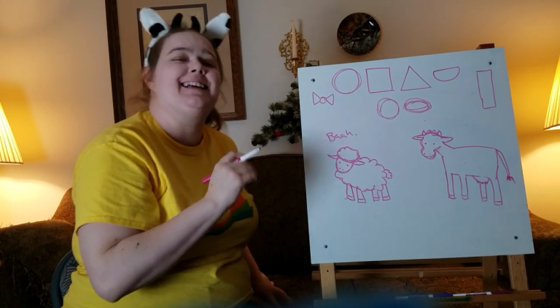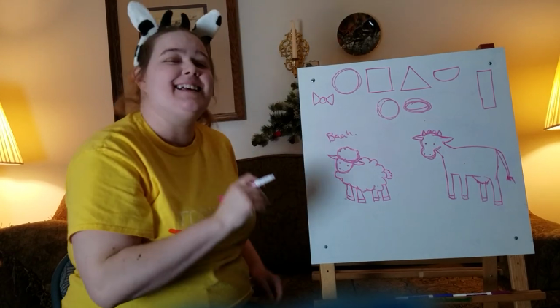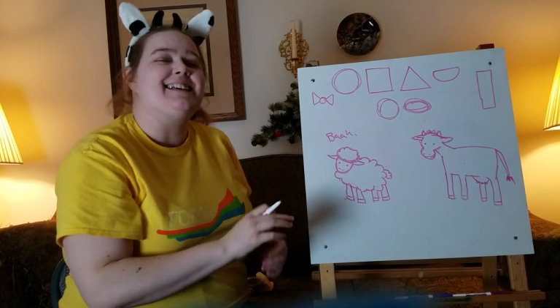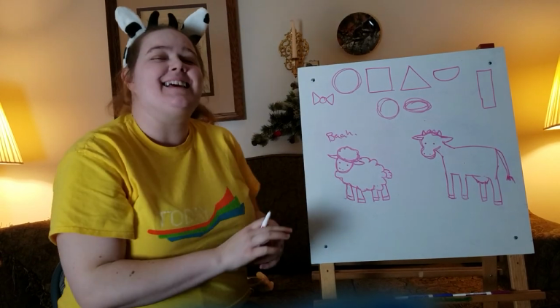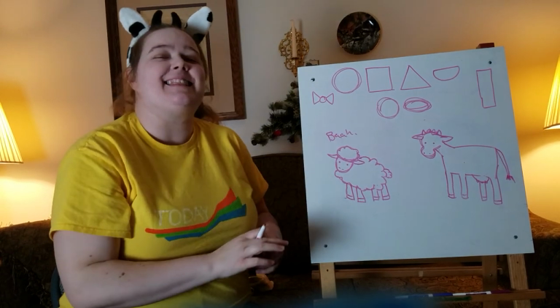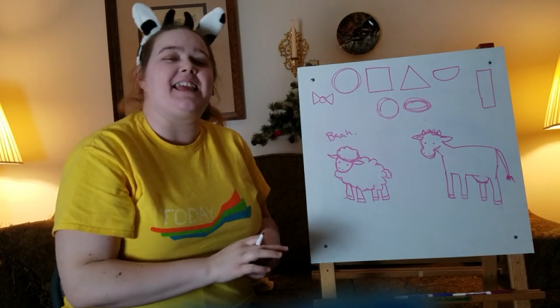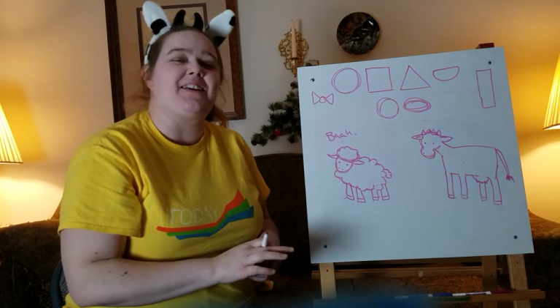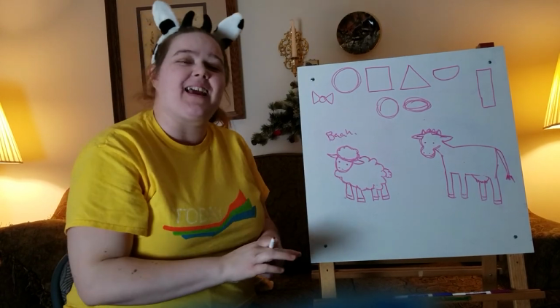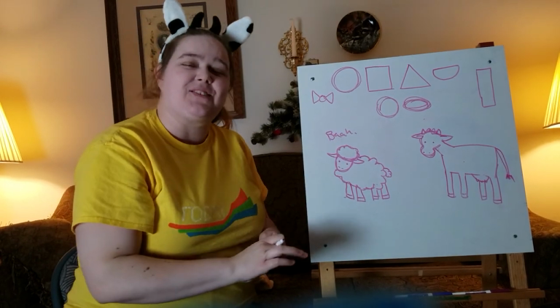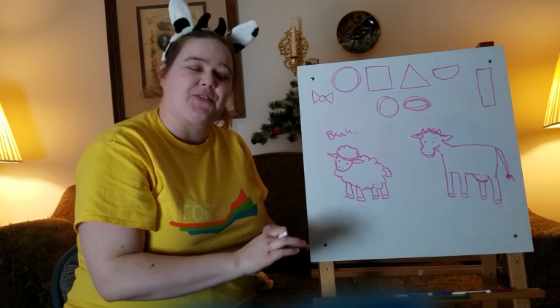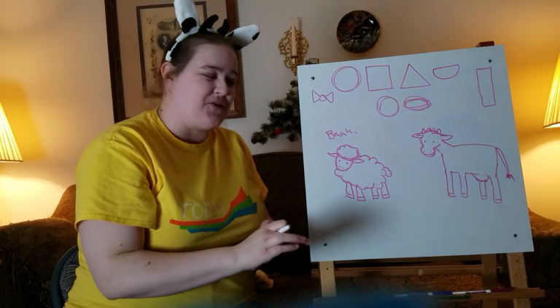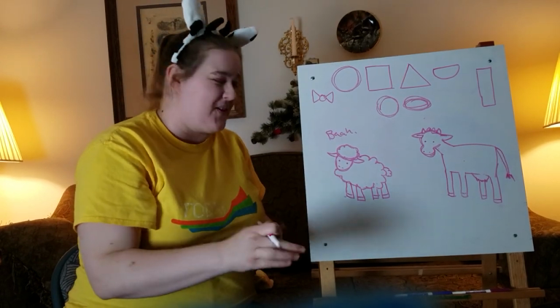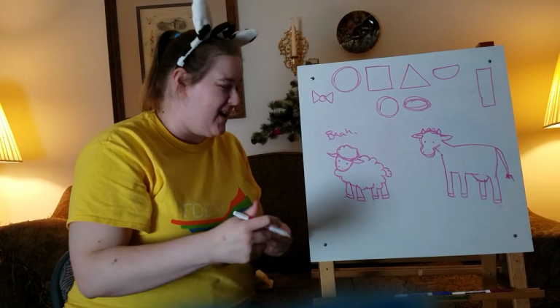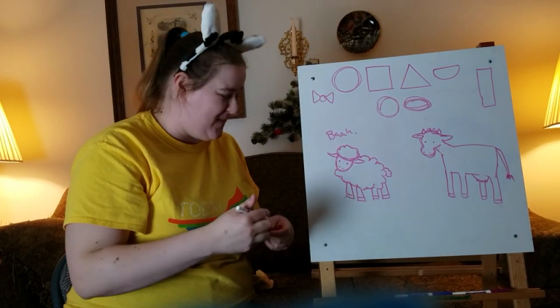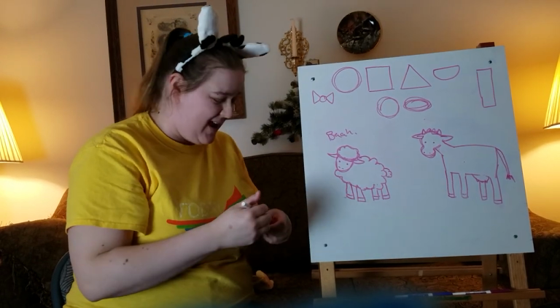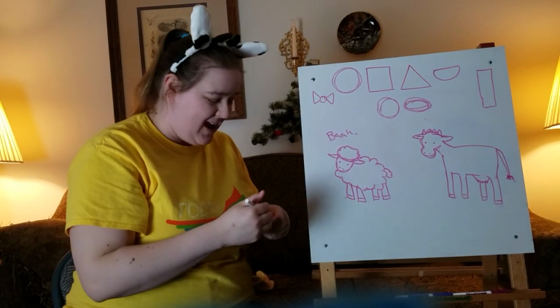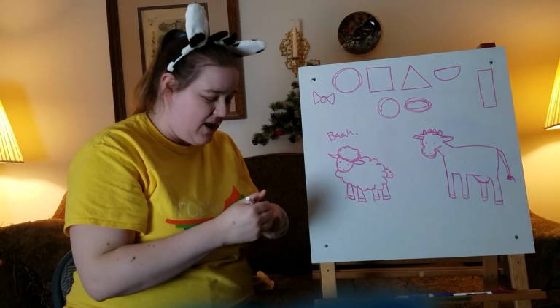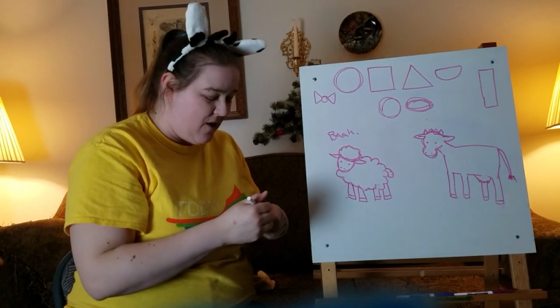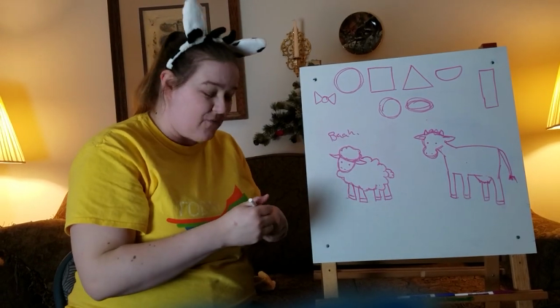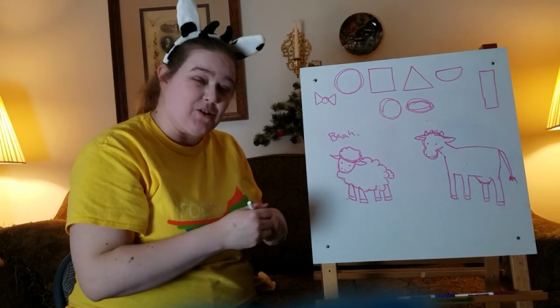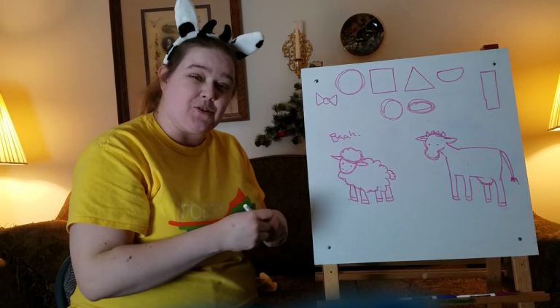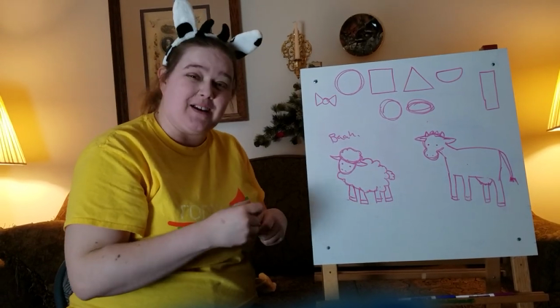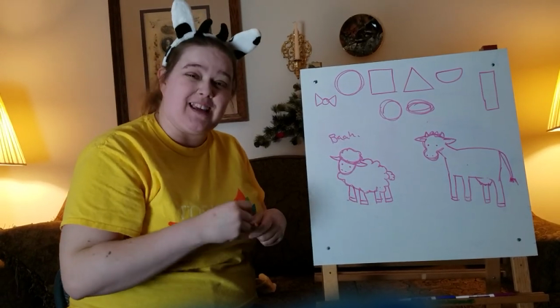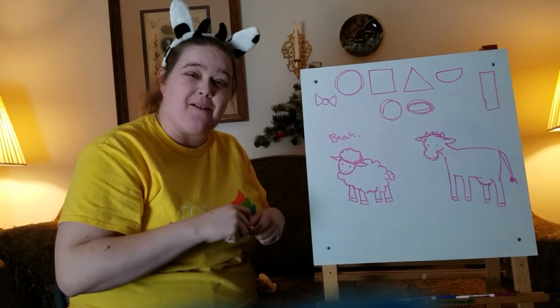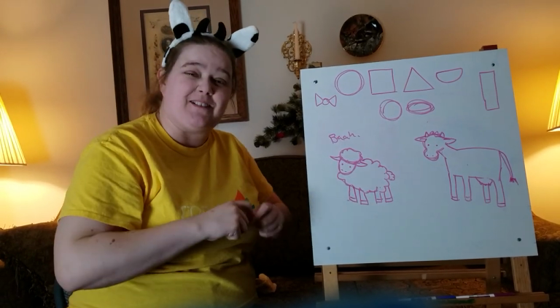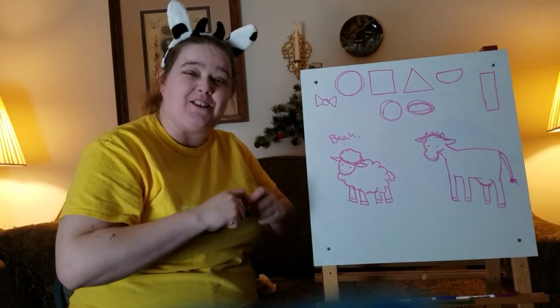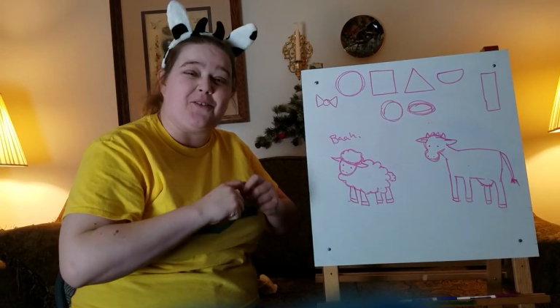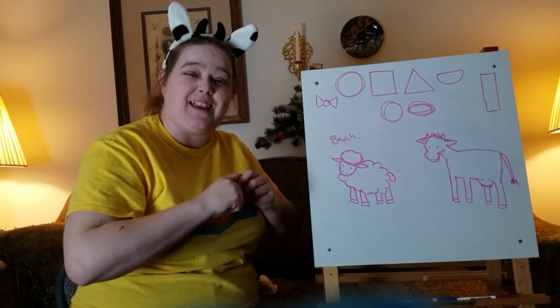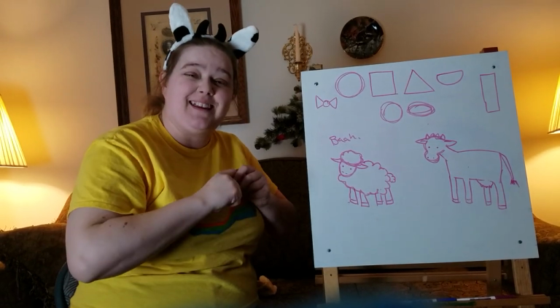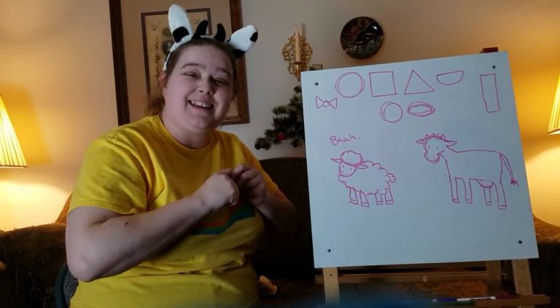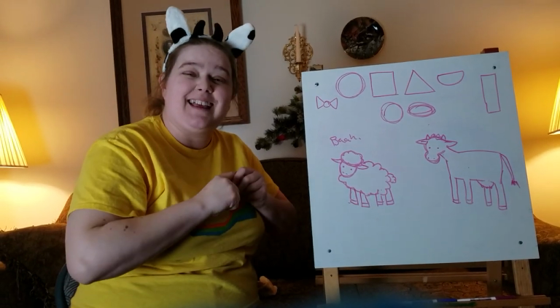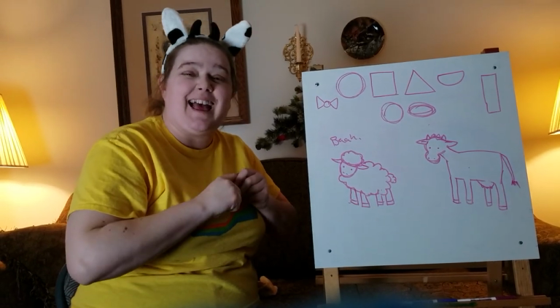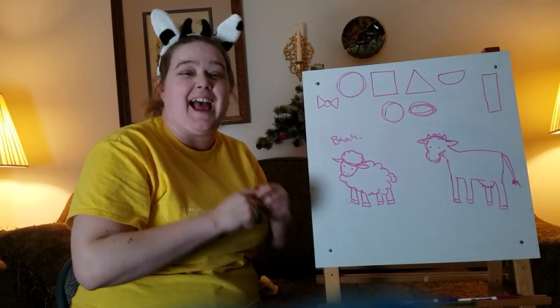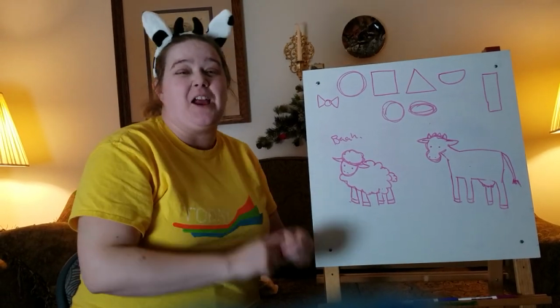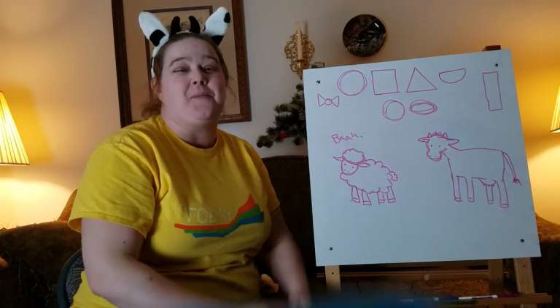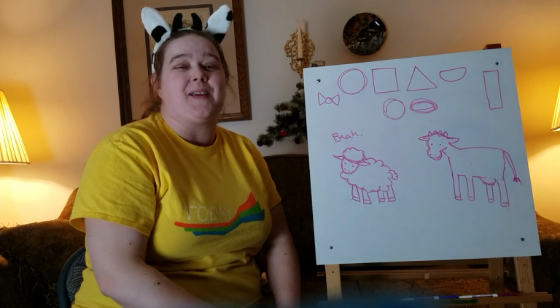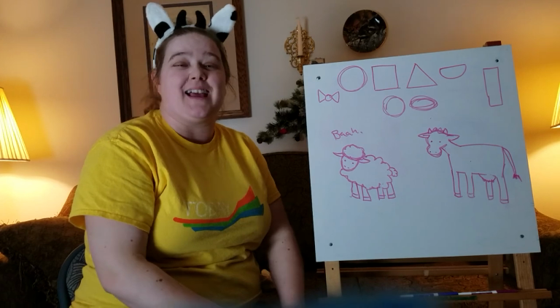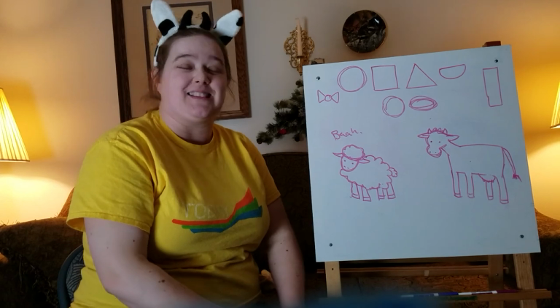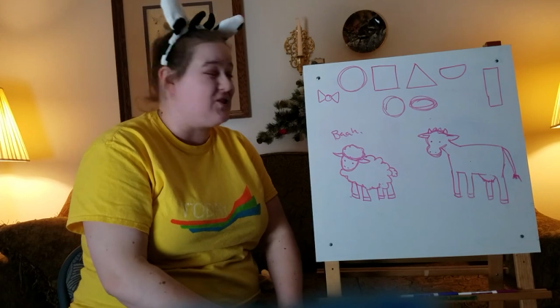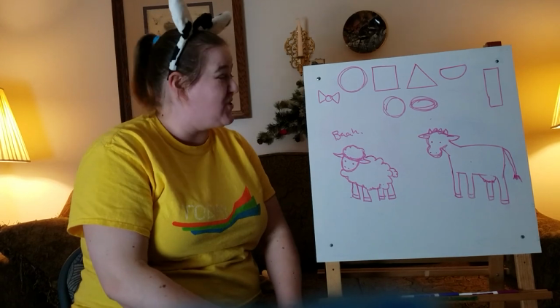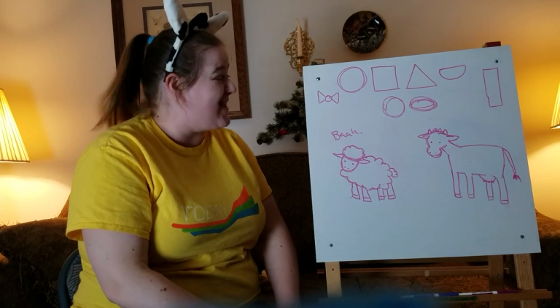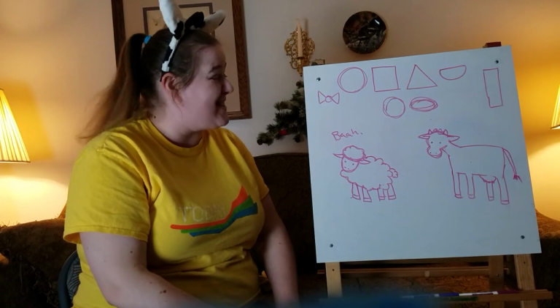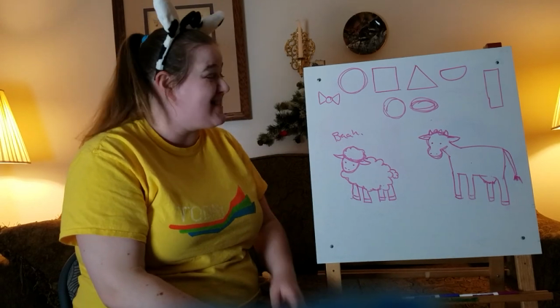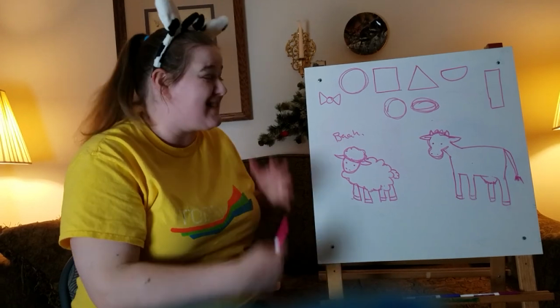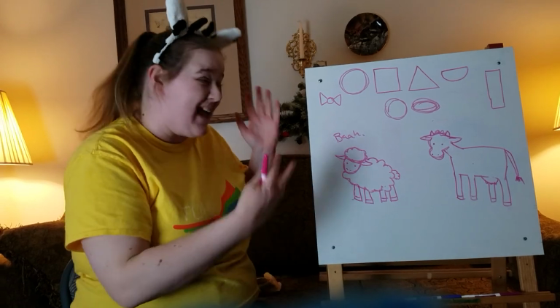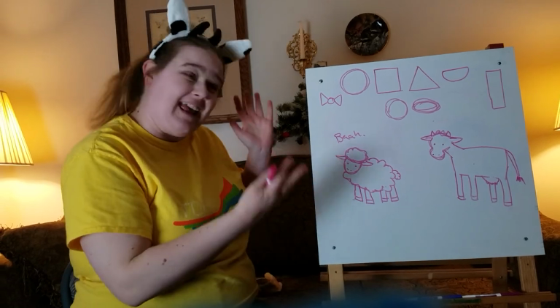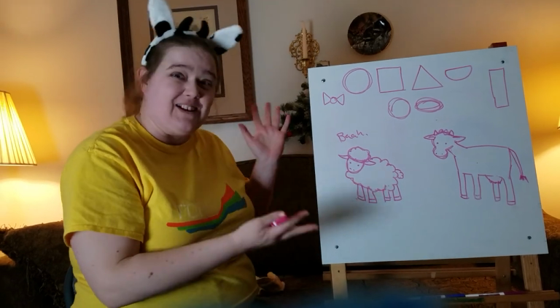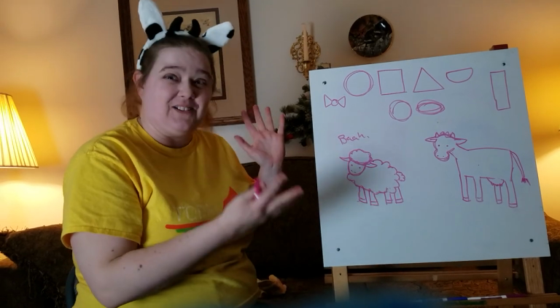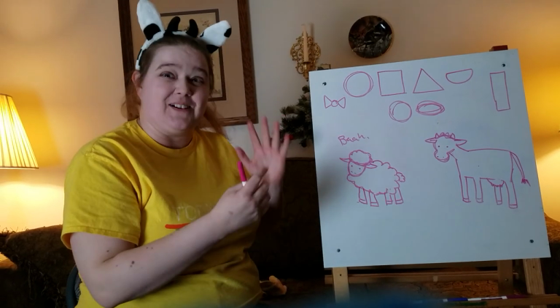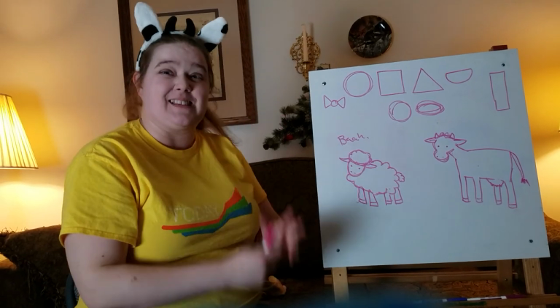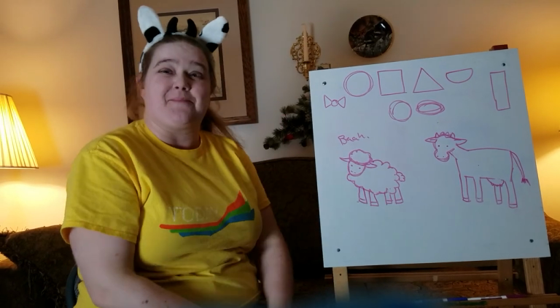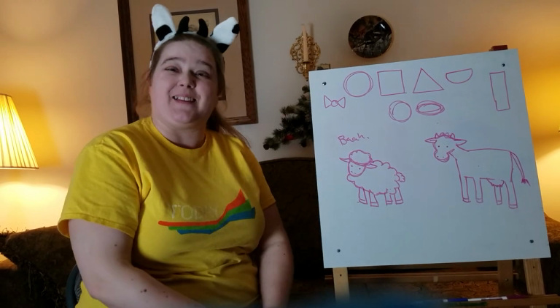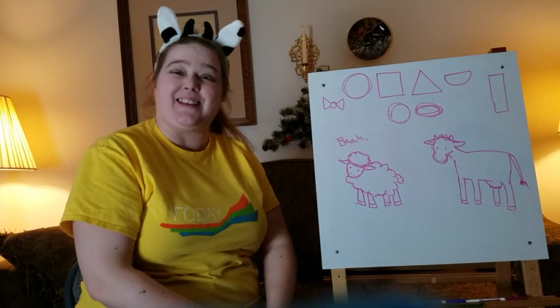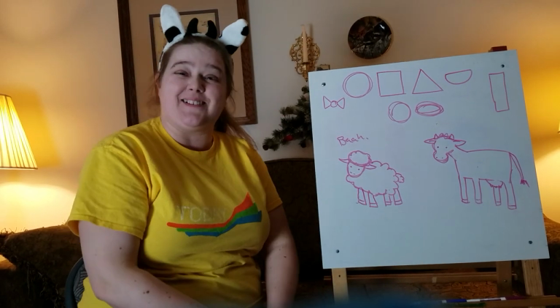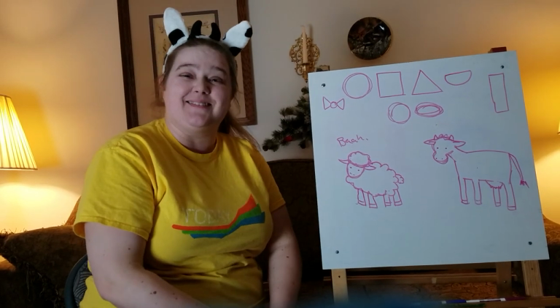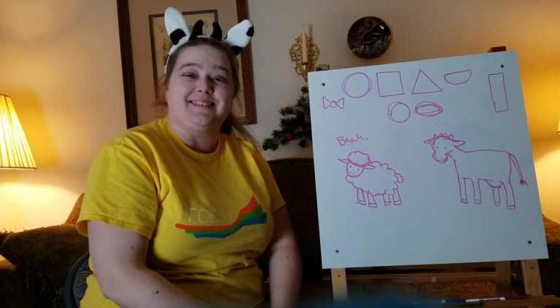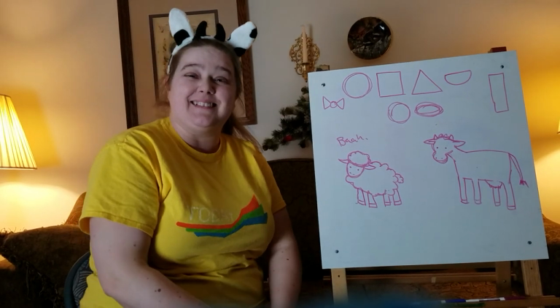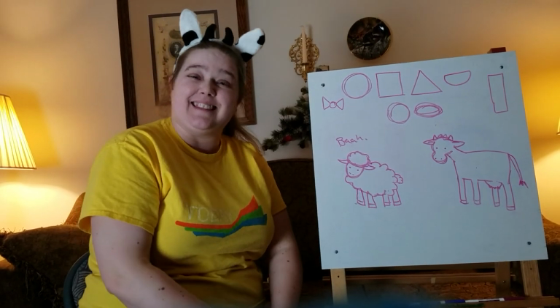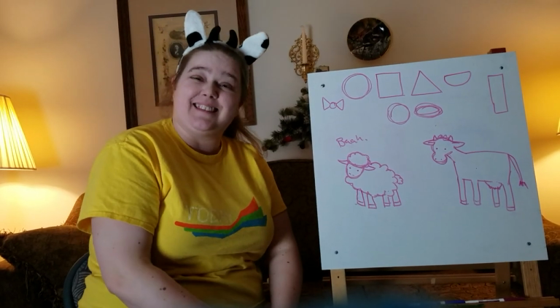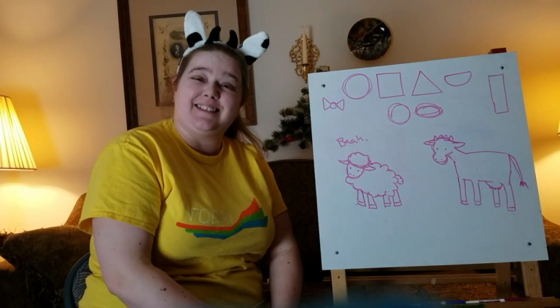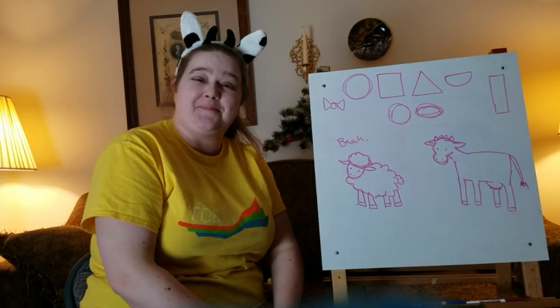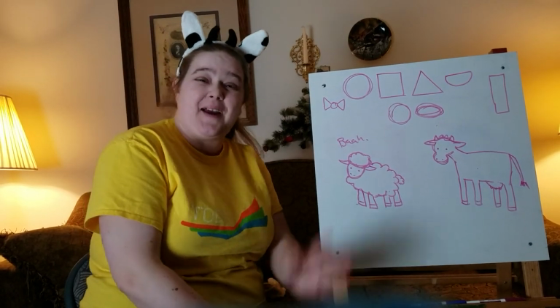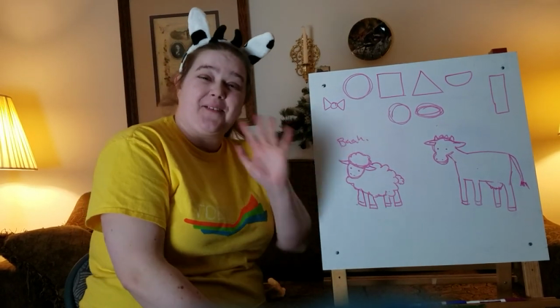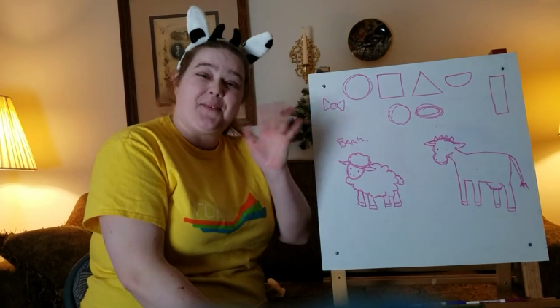Thank you guys for joining me for Storytime with Joanie. I hope you guys enjoyed this and you learned something new. Bye everyone!